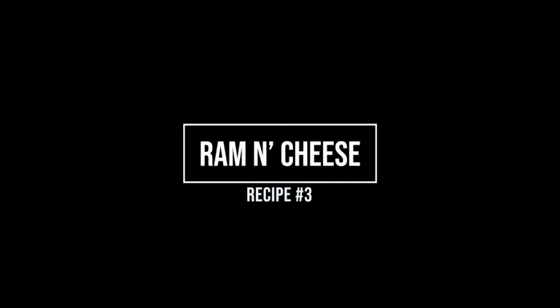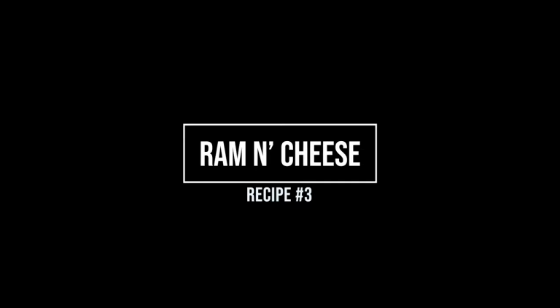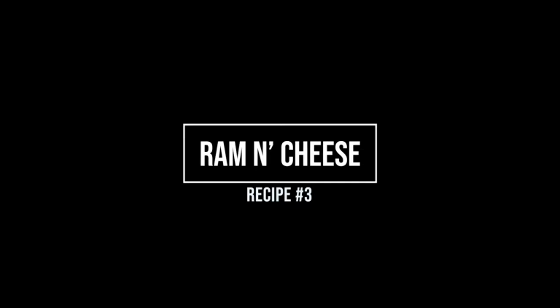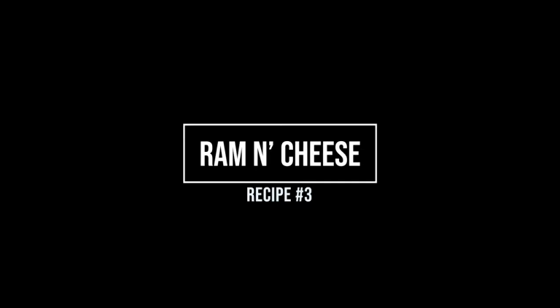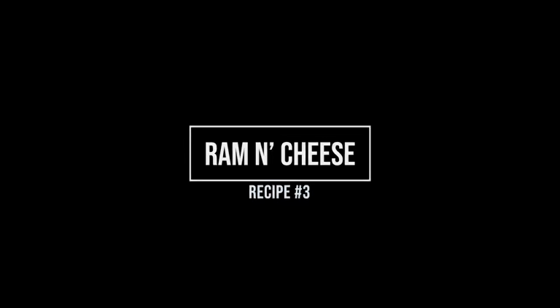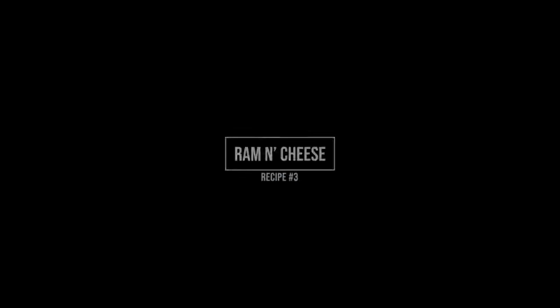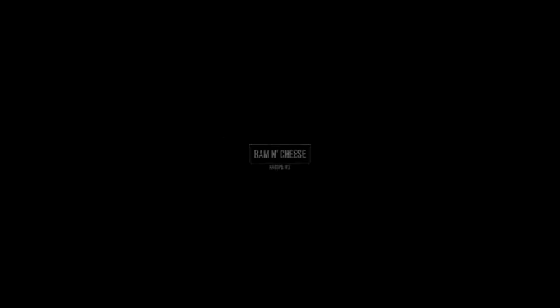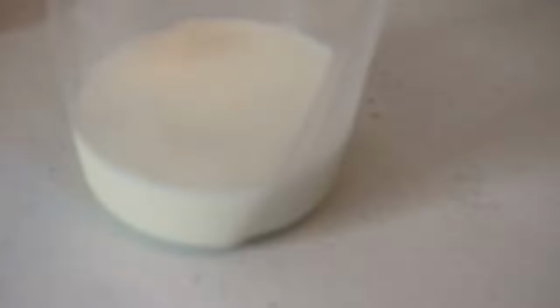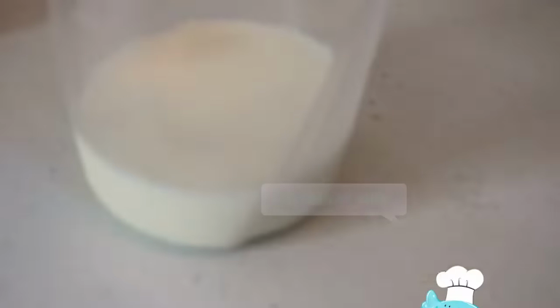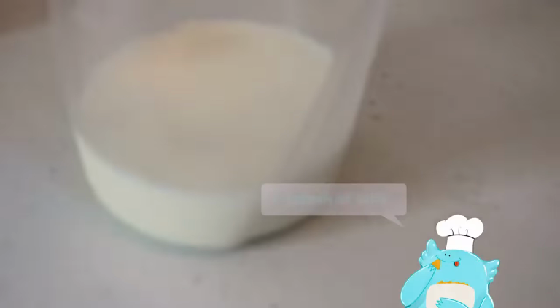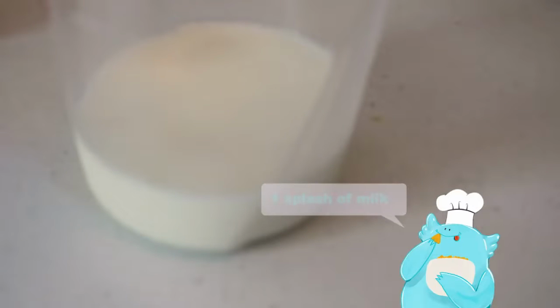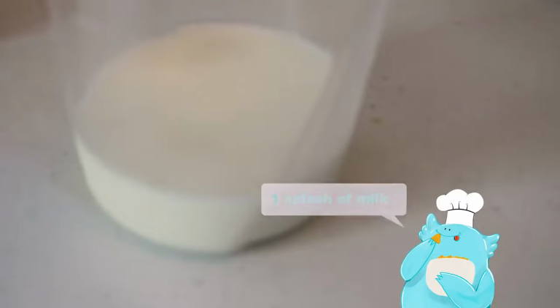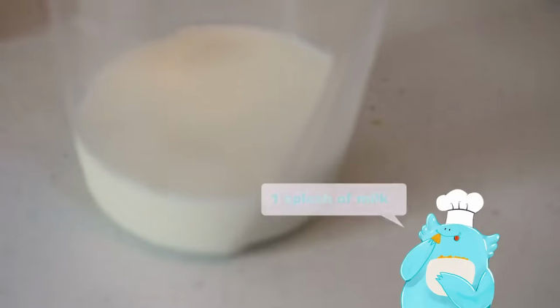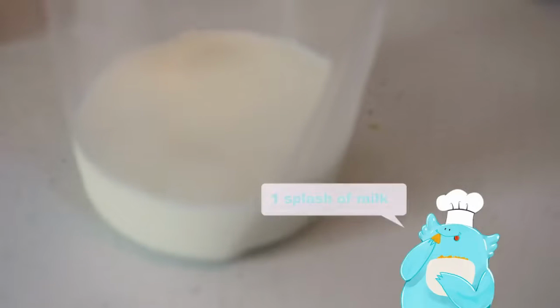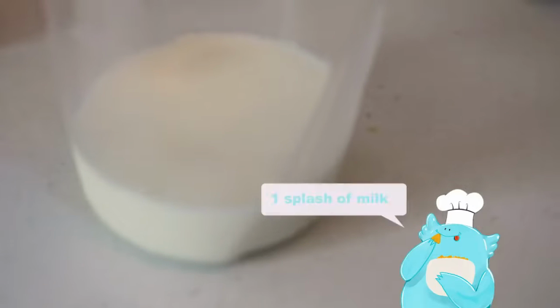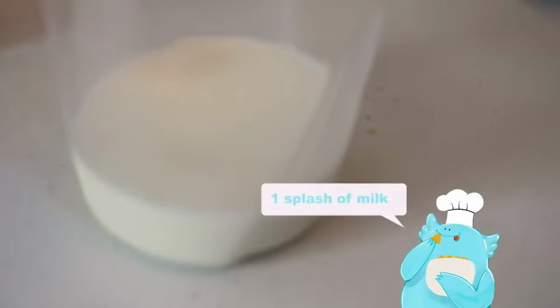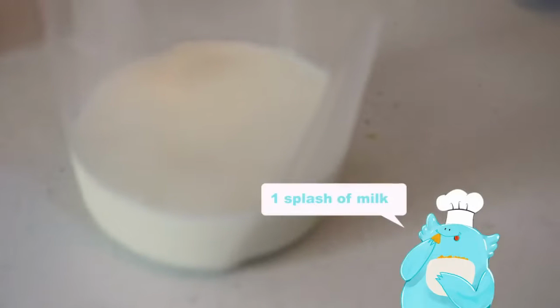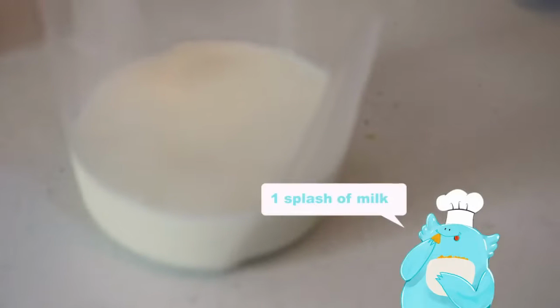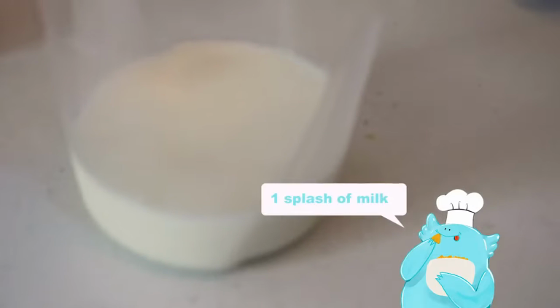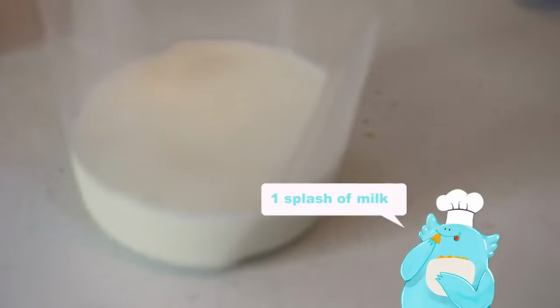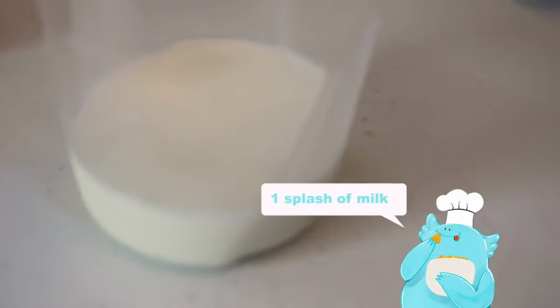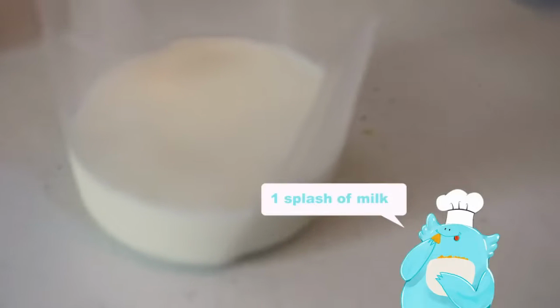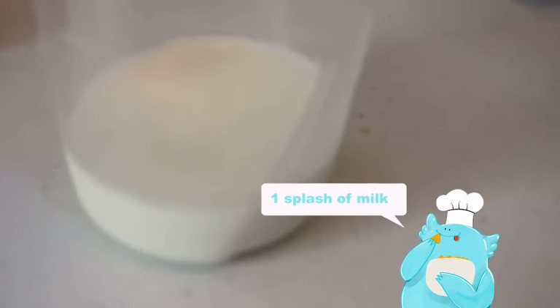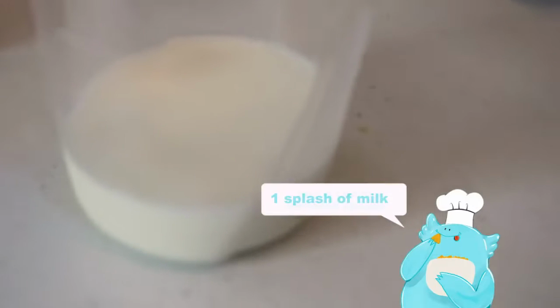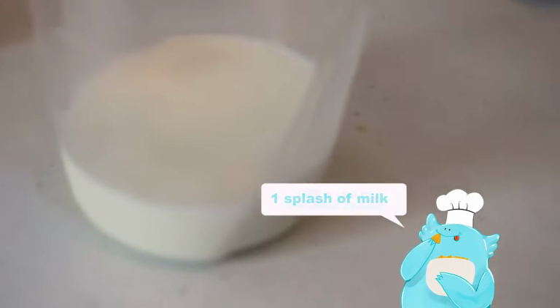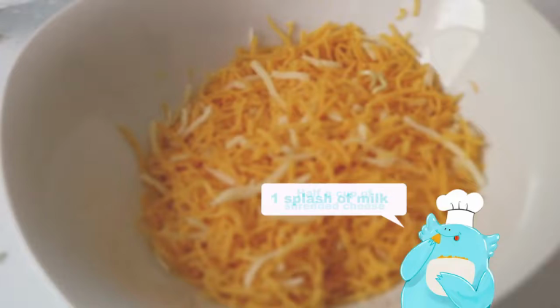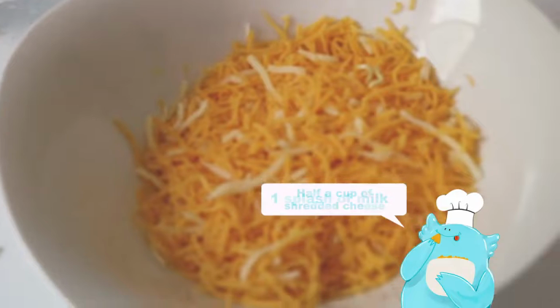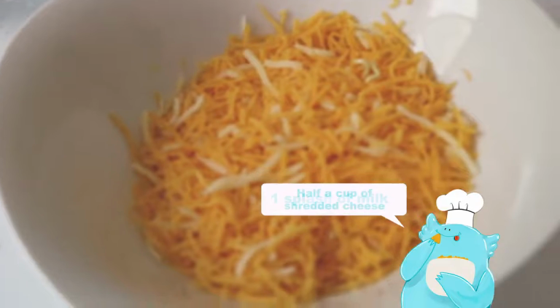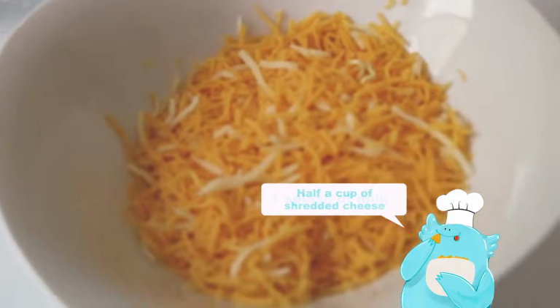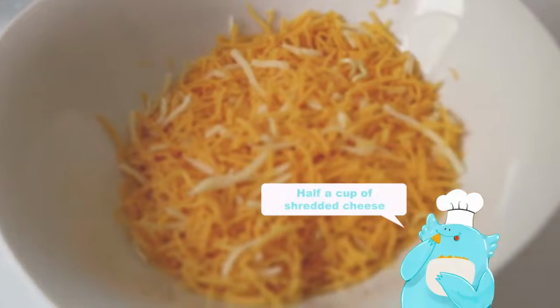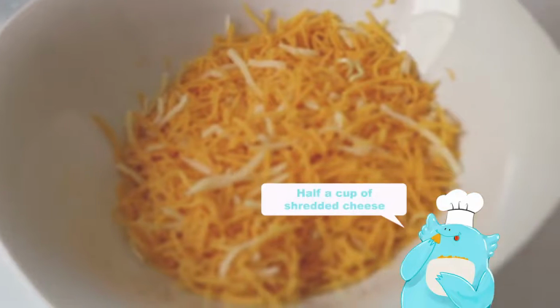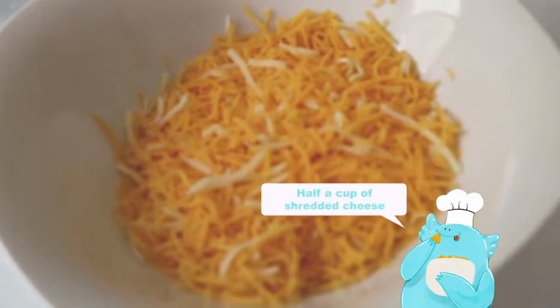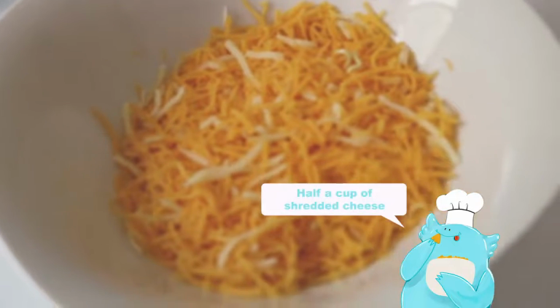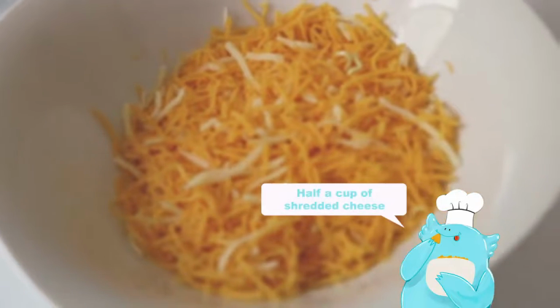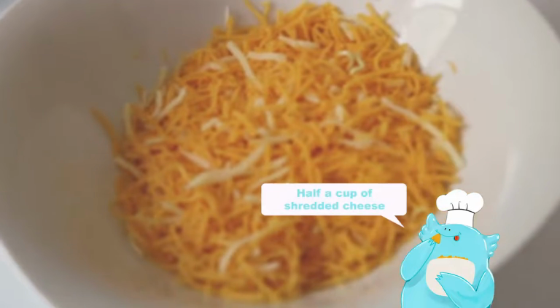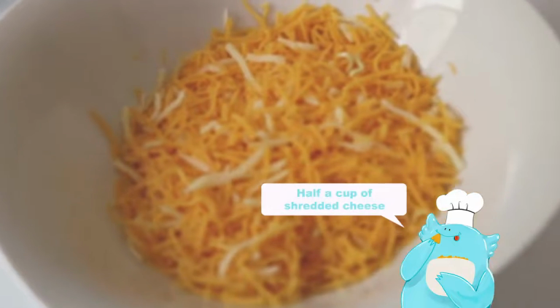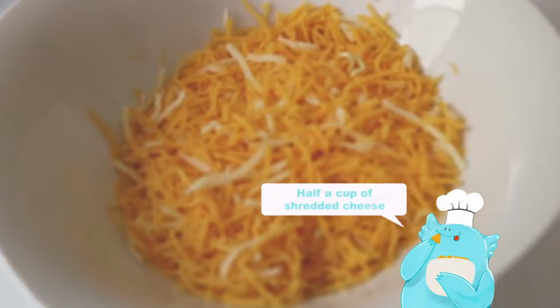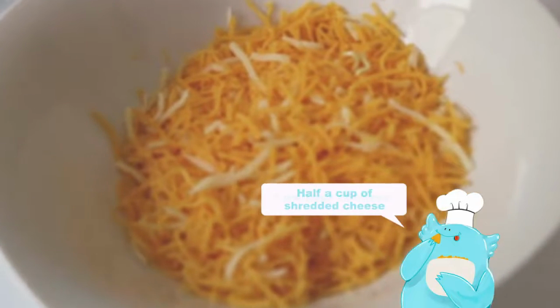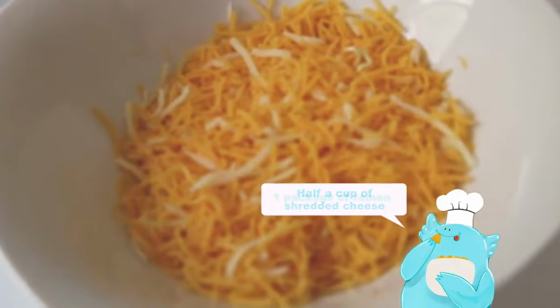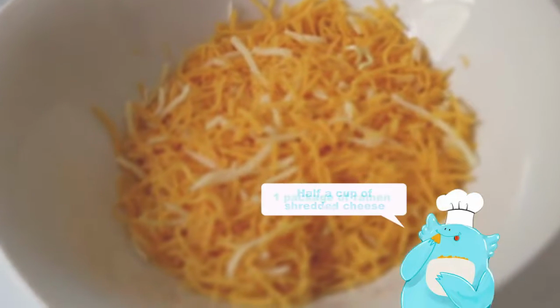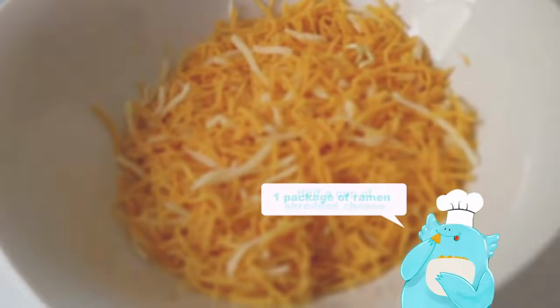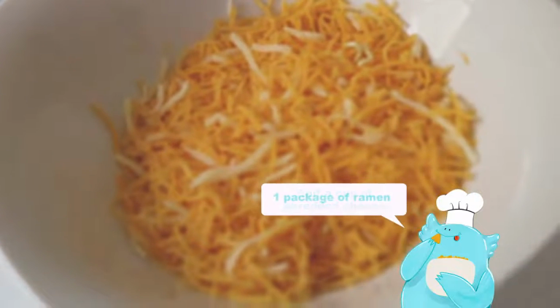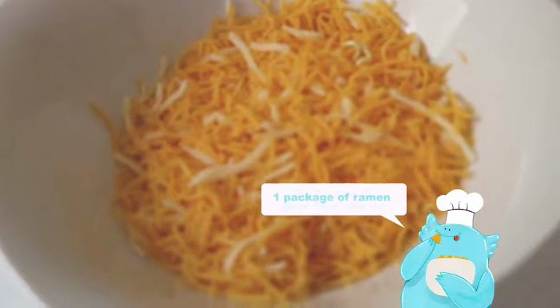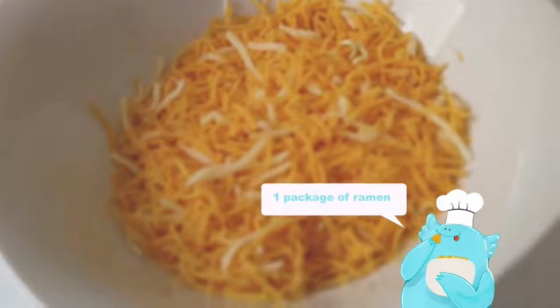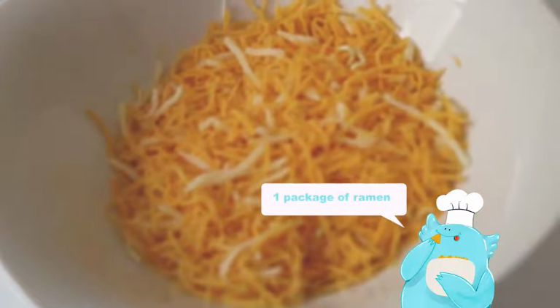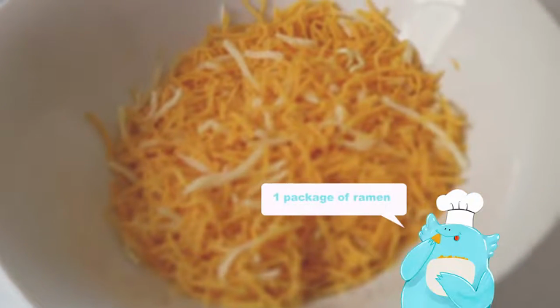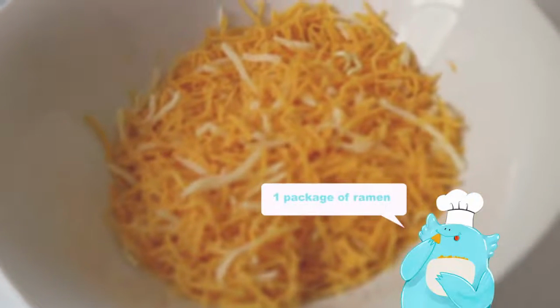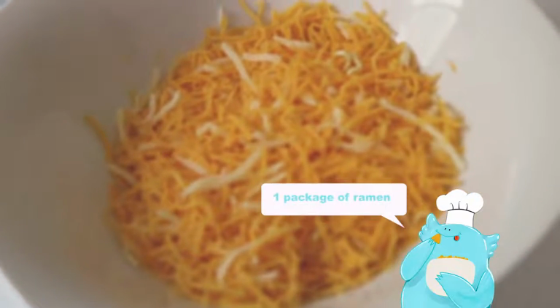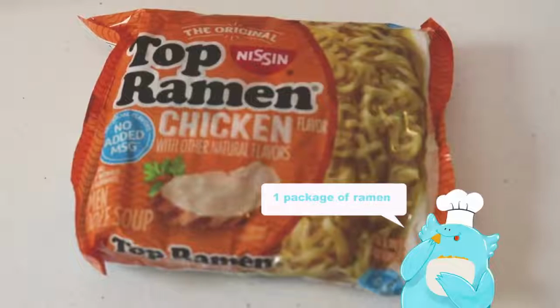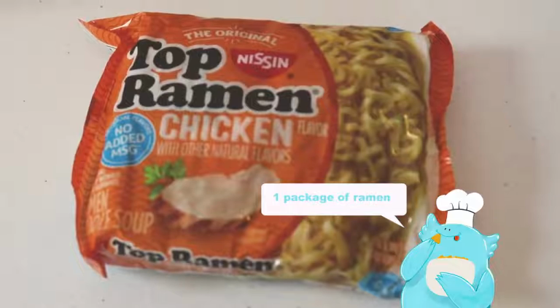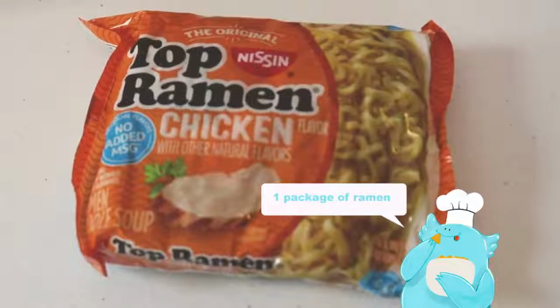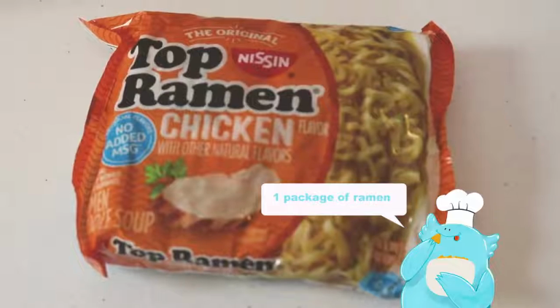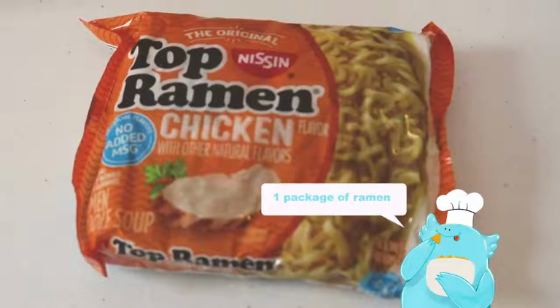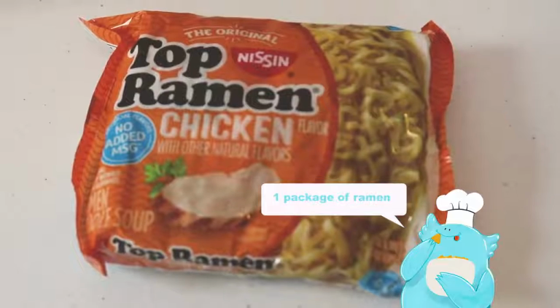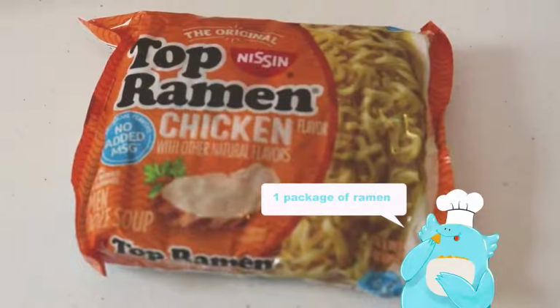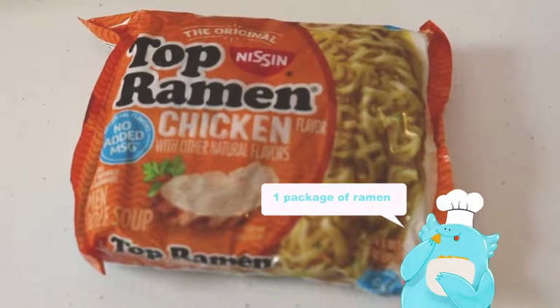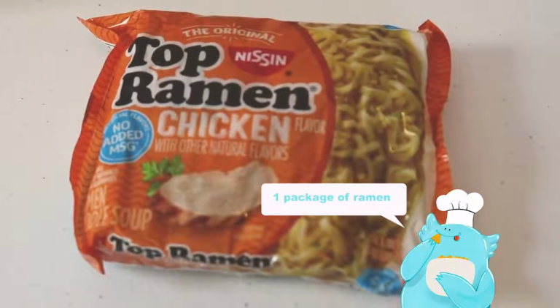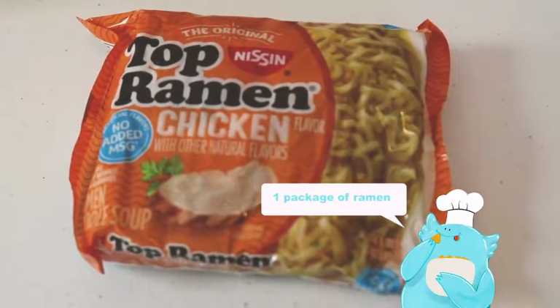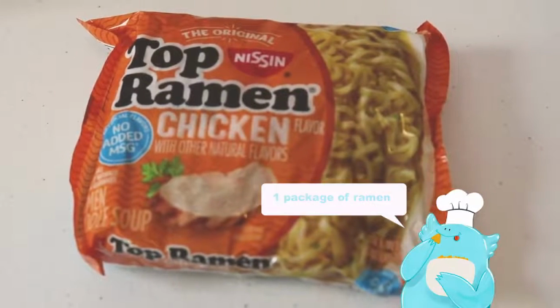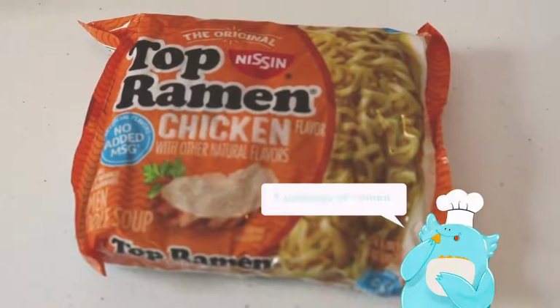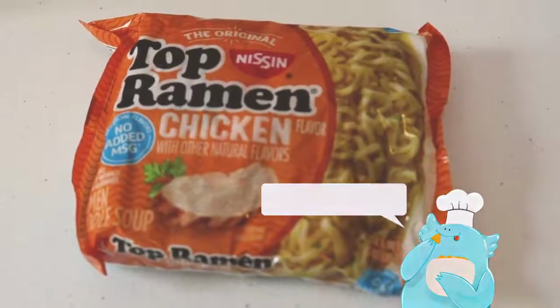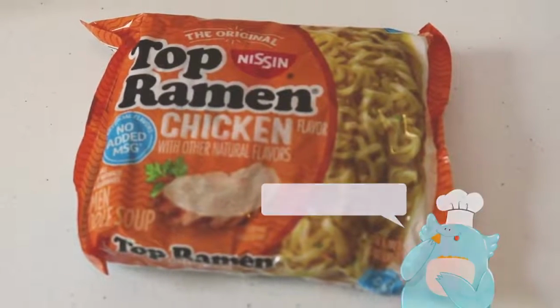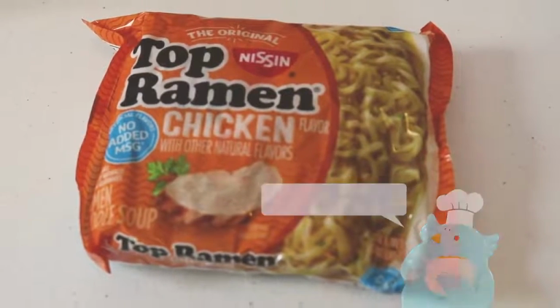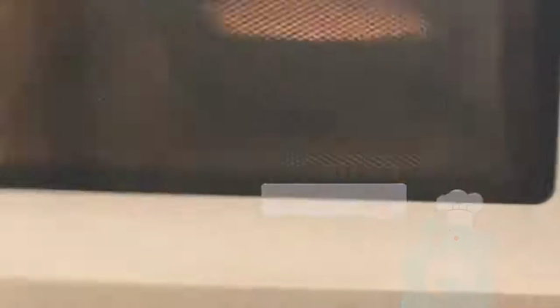What you'll need: one splash of milk, half a cup of shredded cheese, one package of ramen — no seasoning packet.